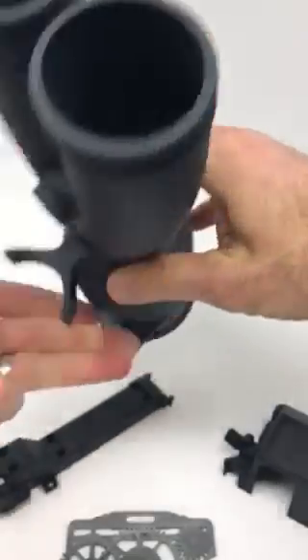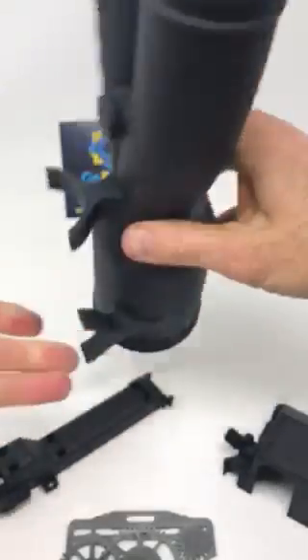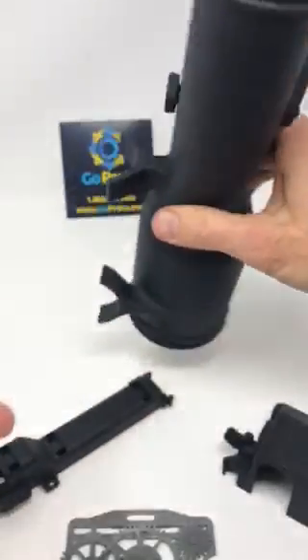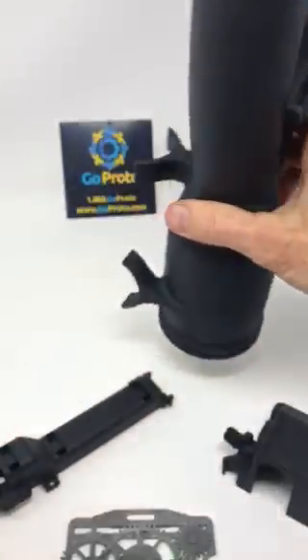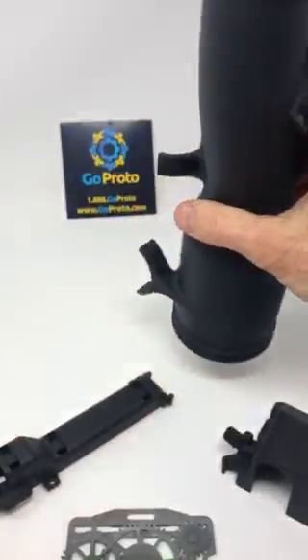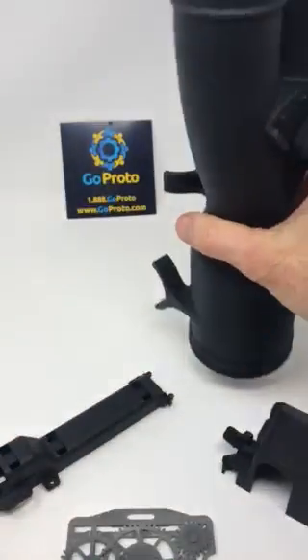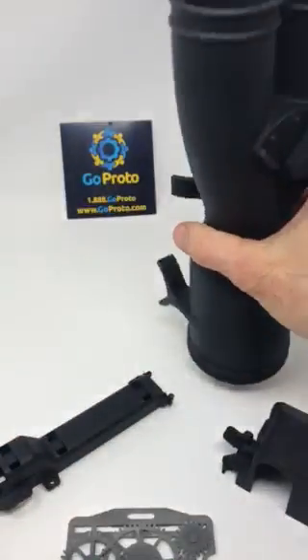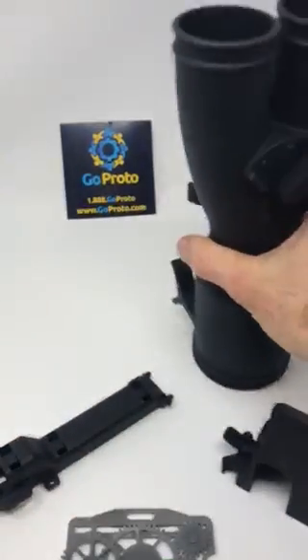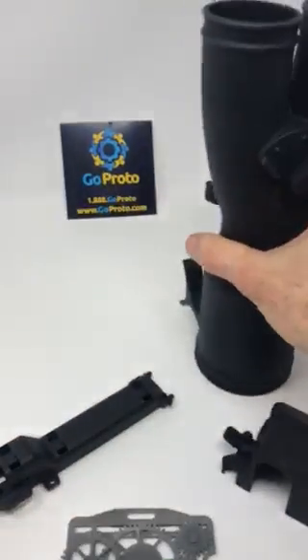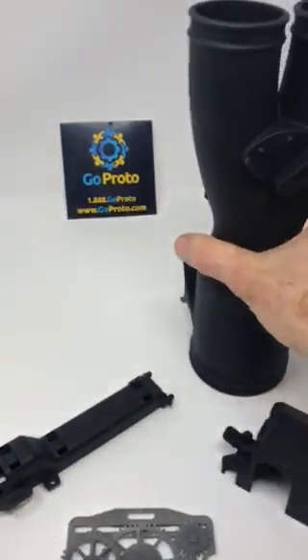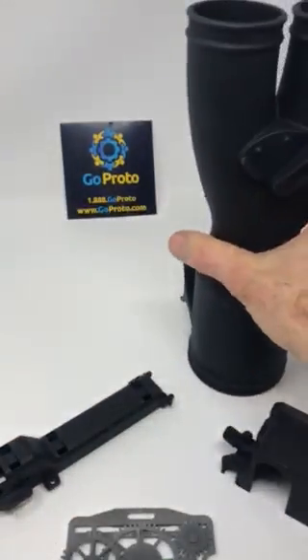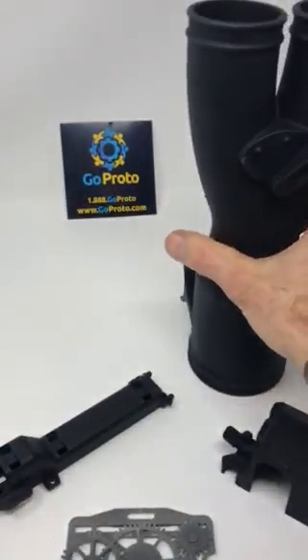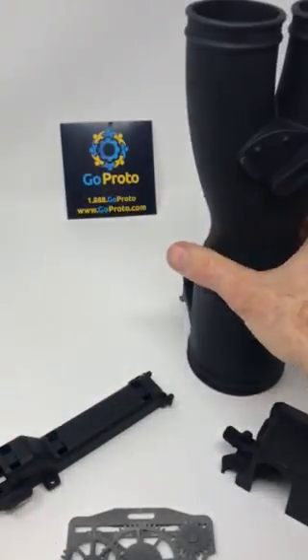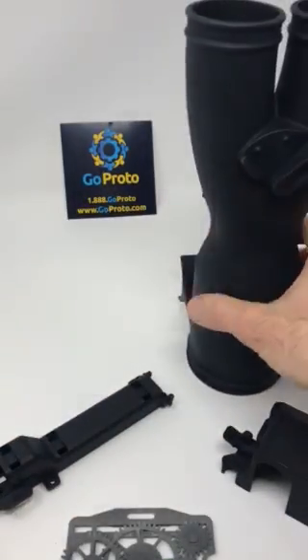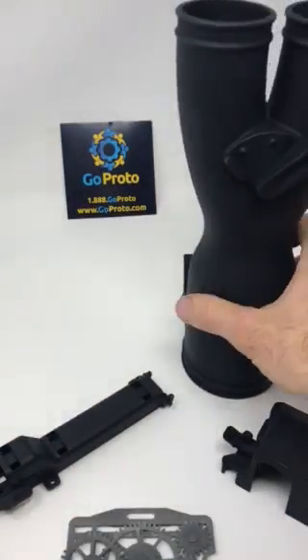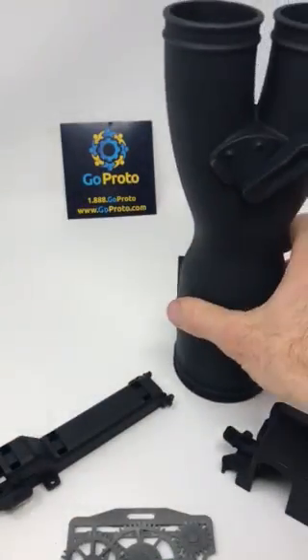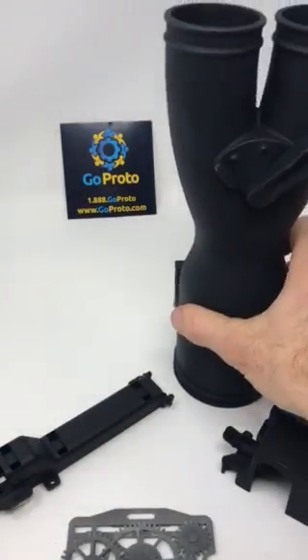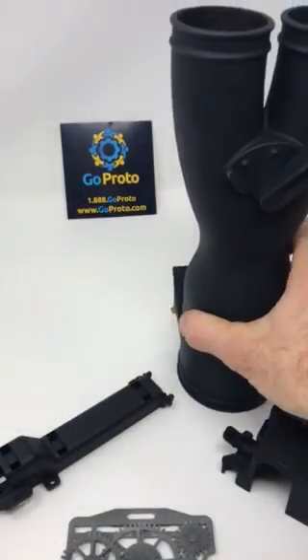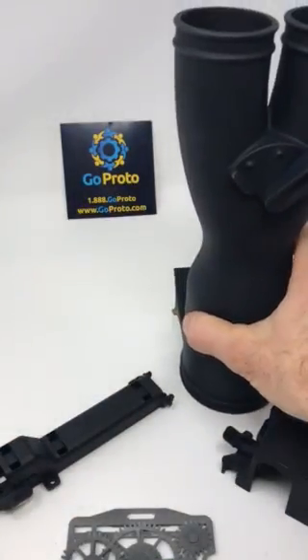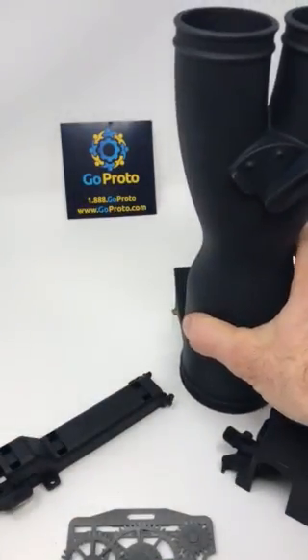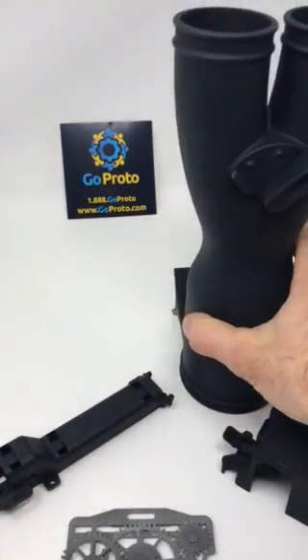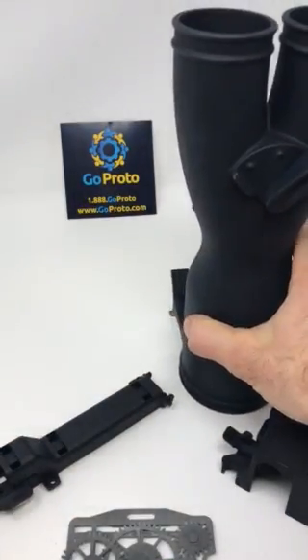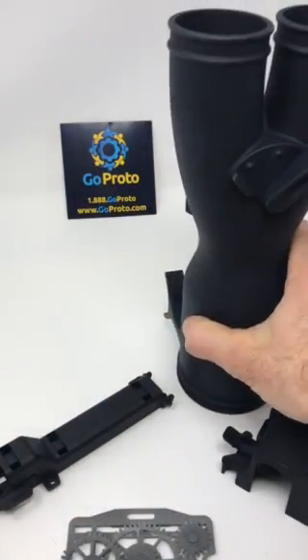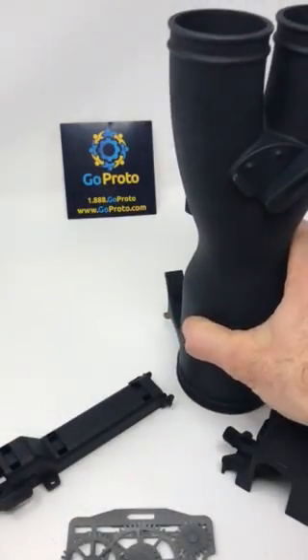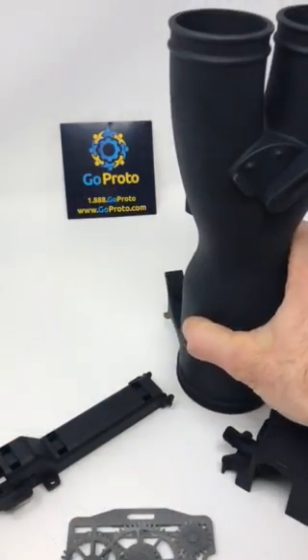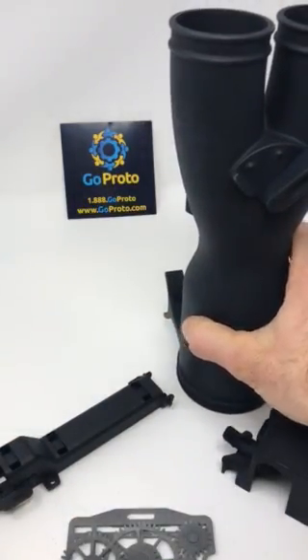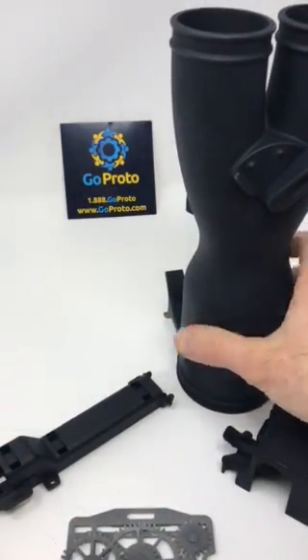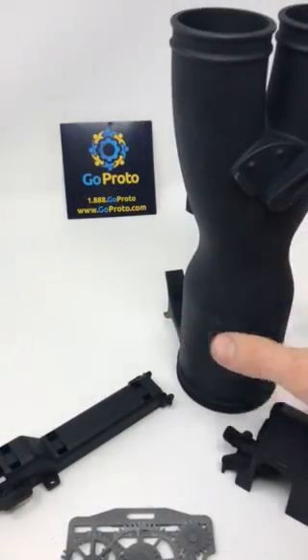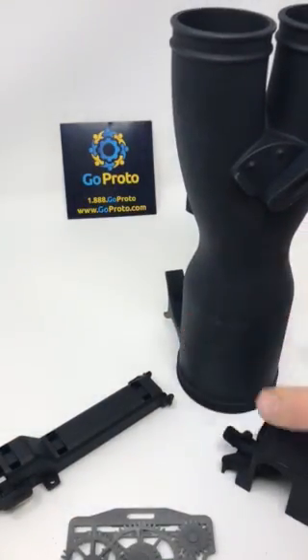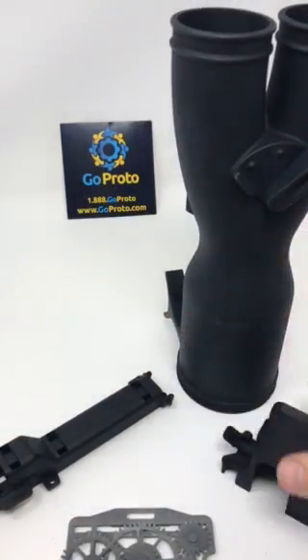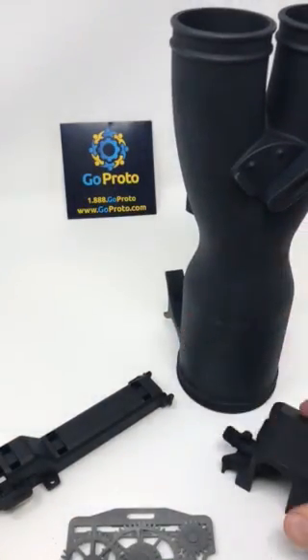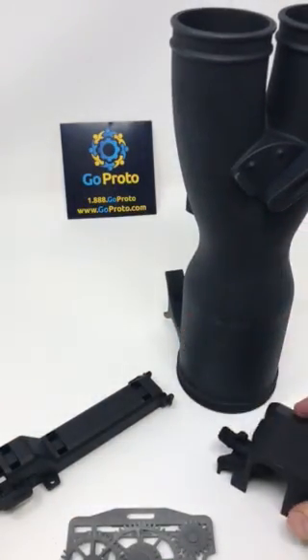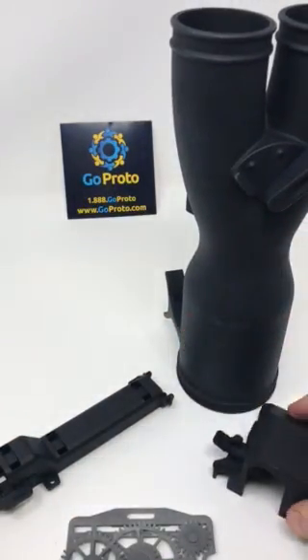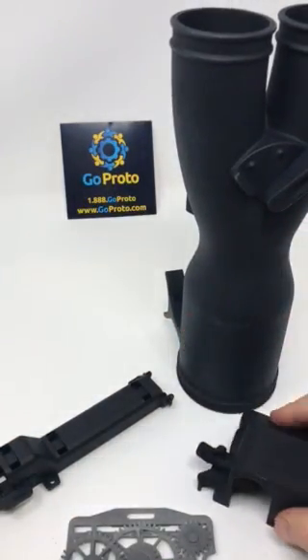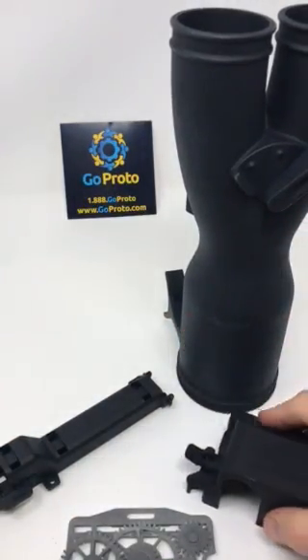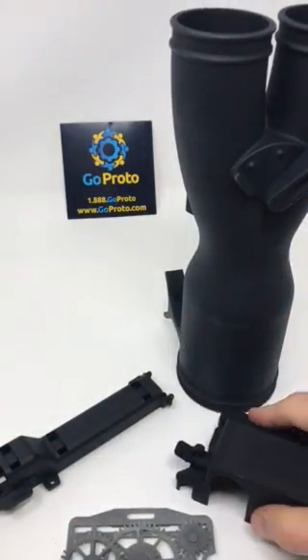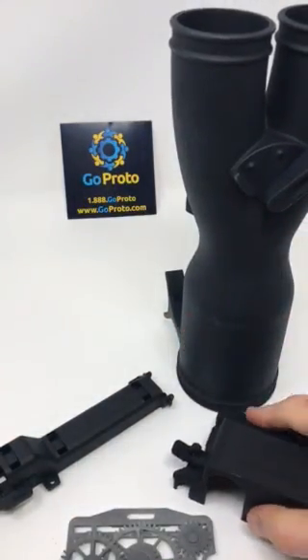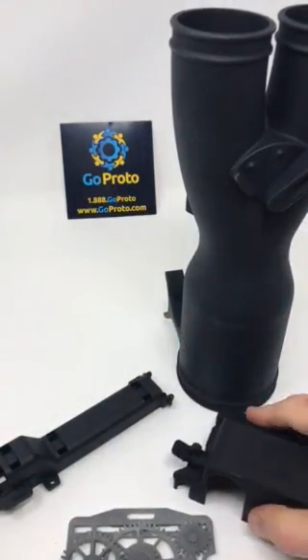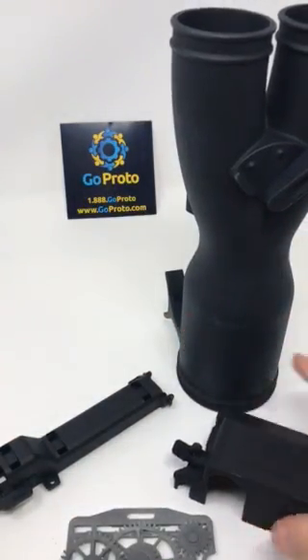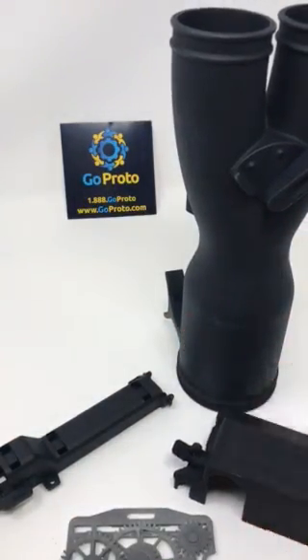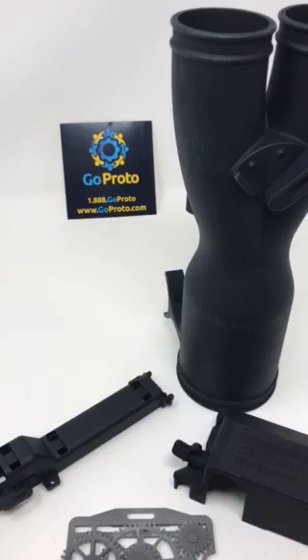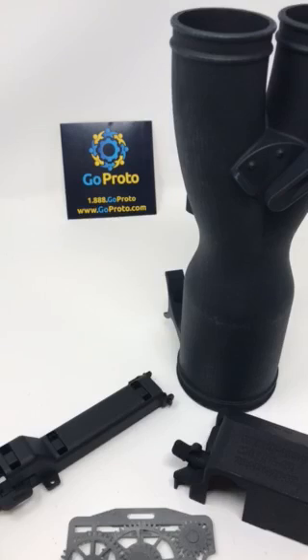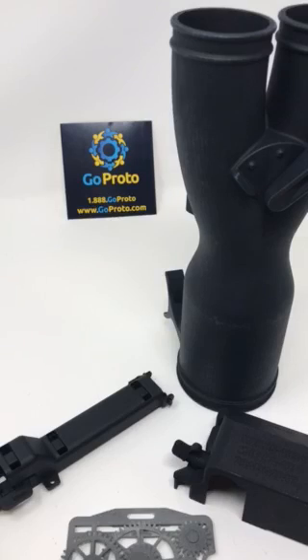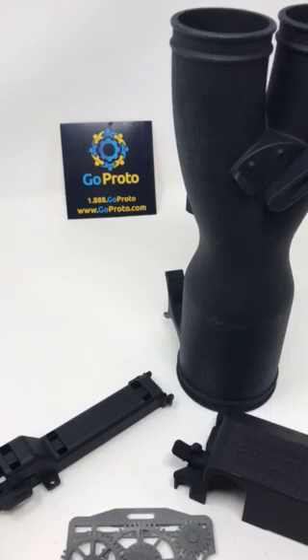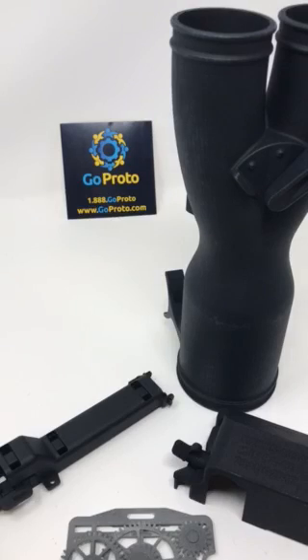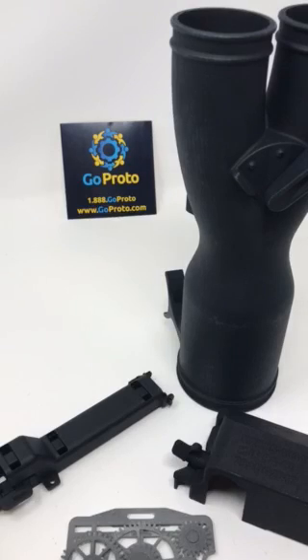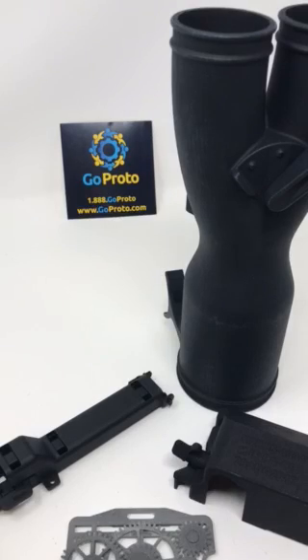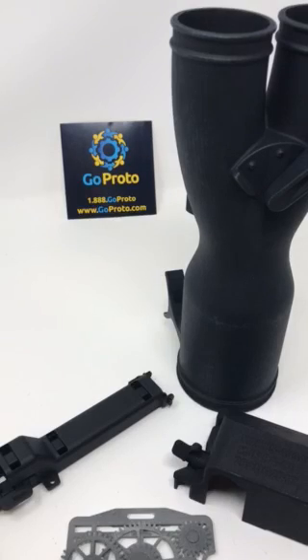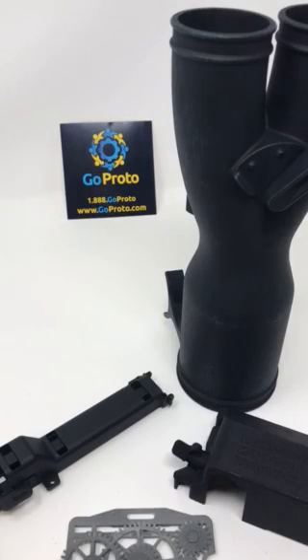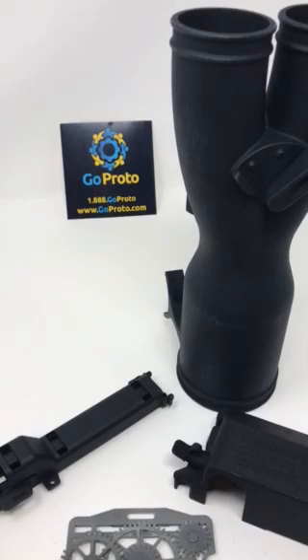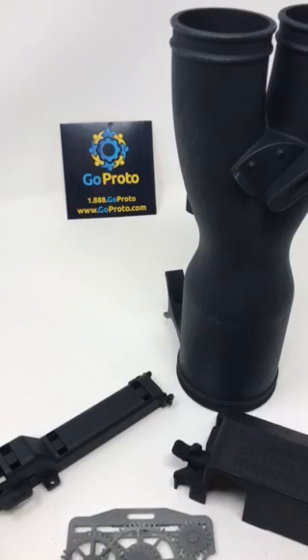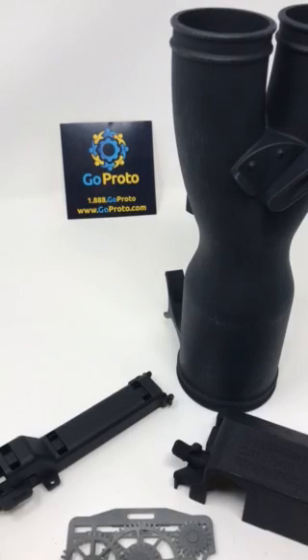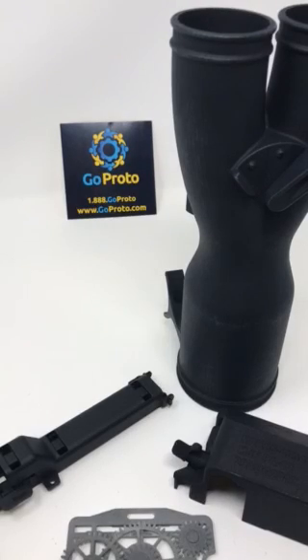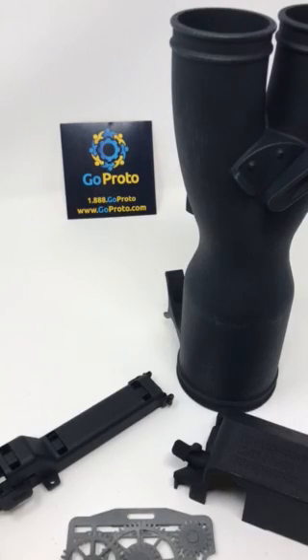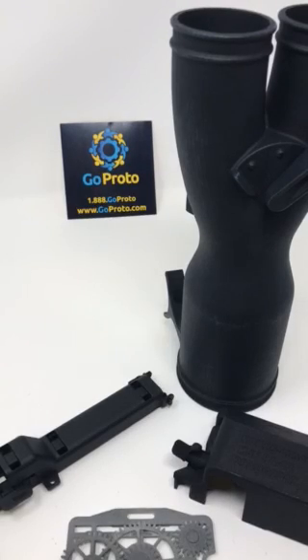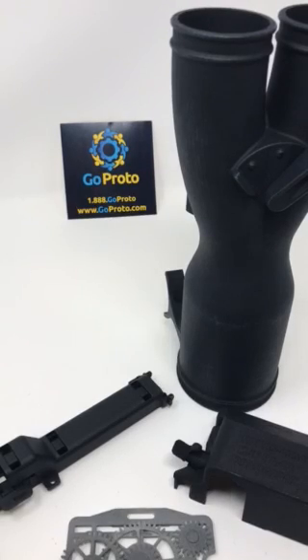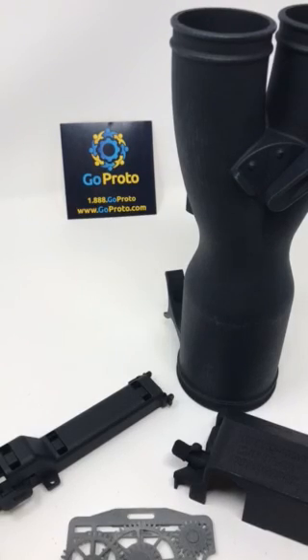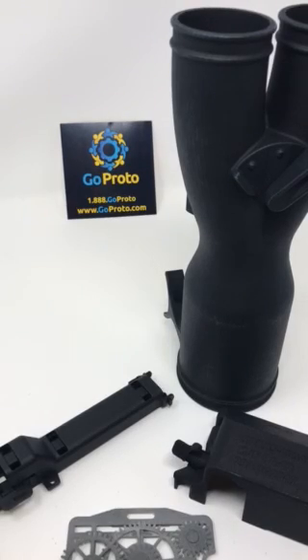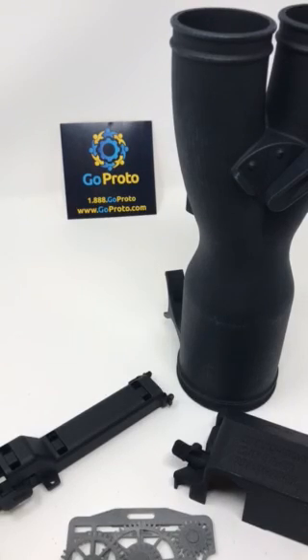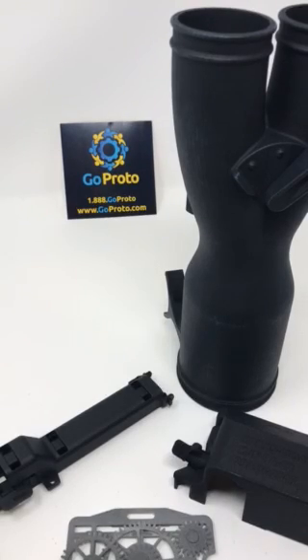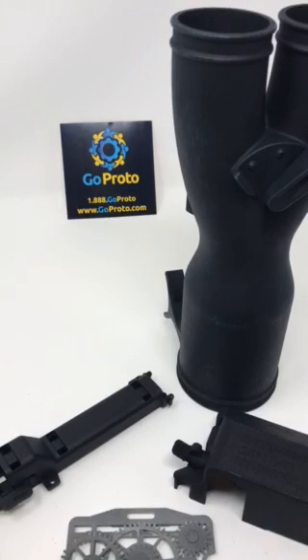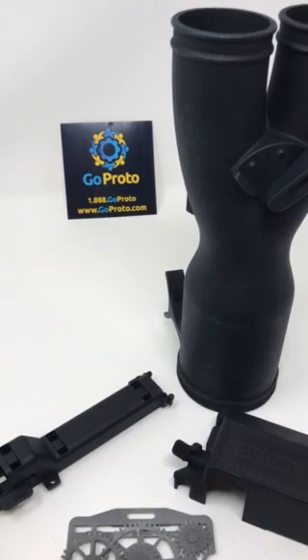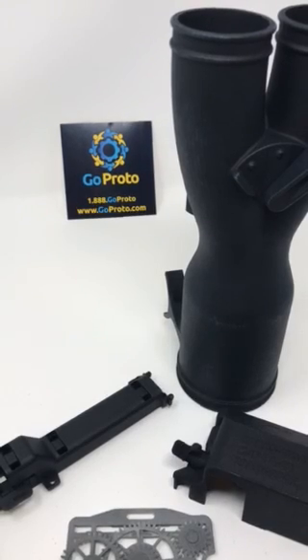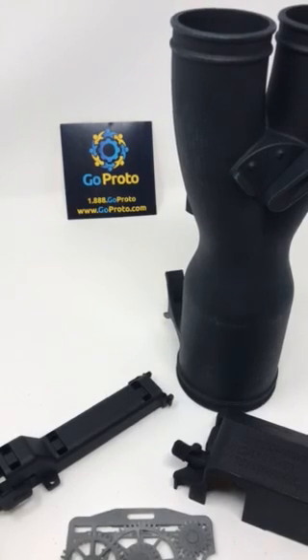HP MultiJet Fusion printed at GoProto, nylon 12 material. Visit www.goproto.com. Thank you.